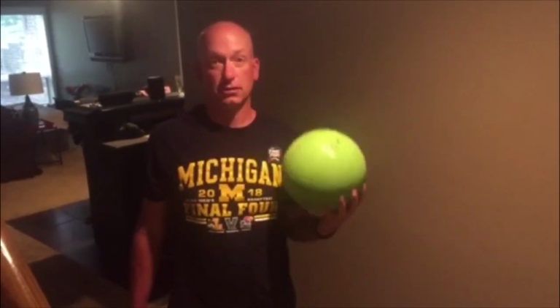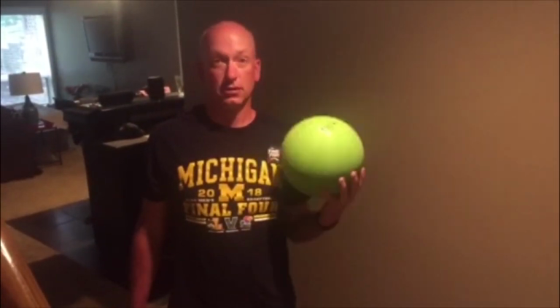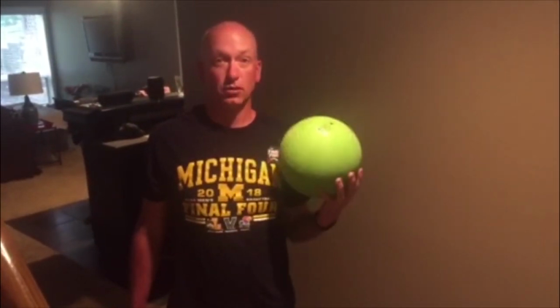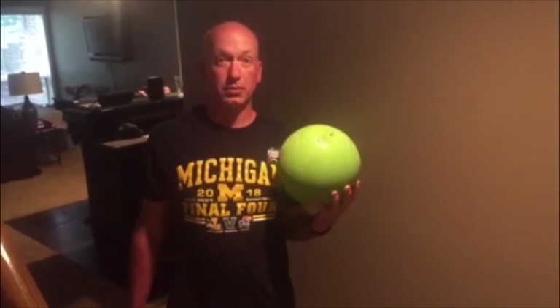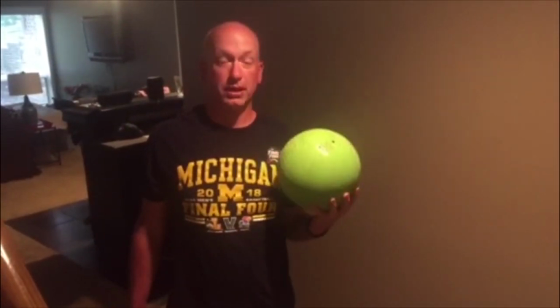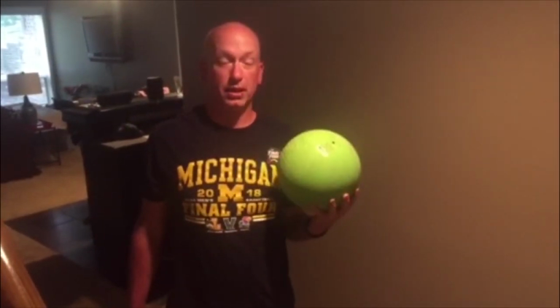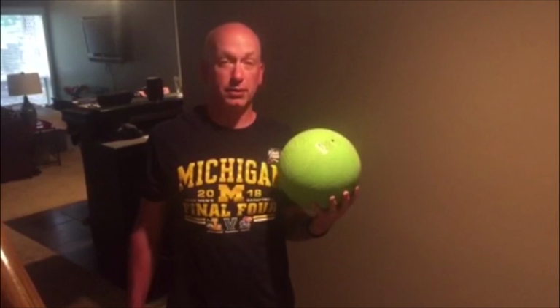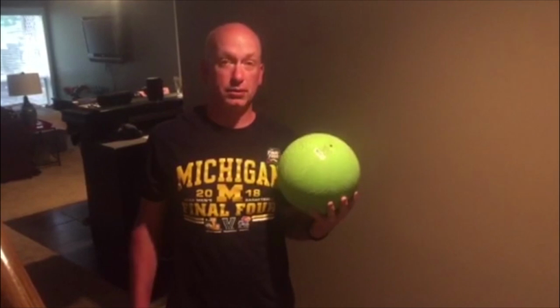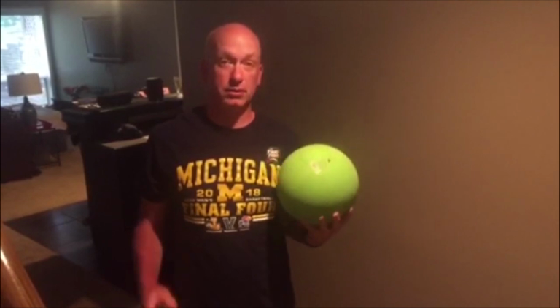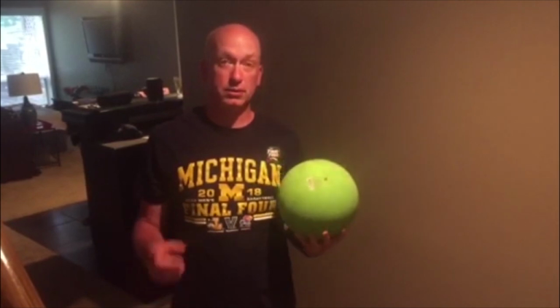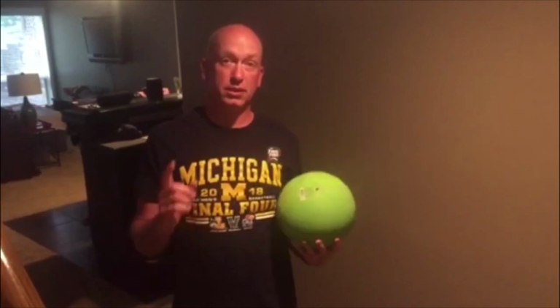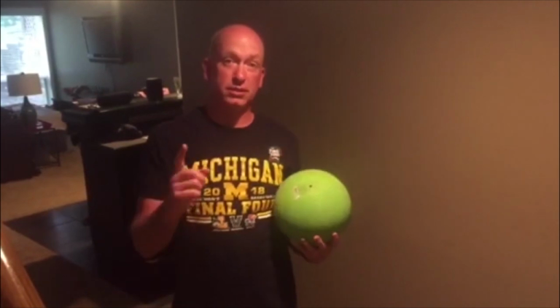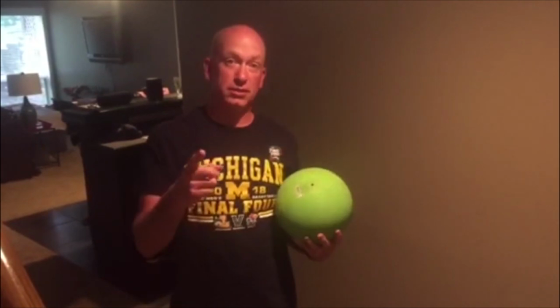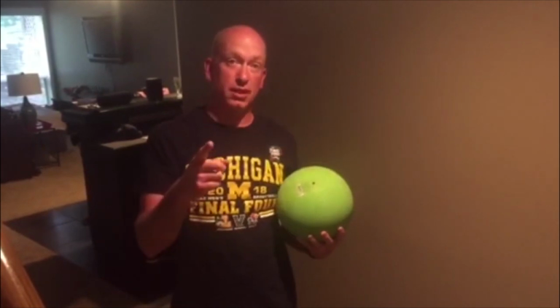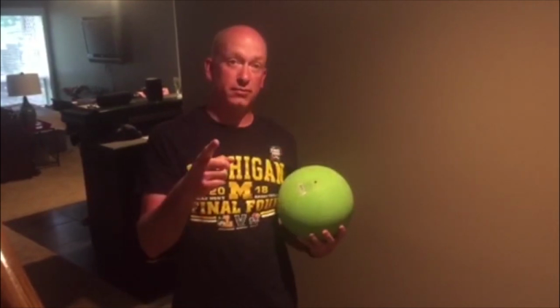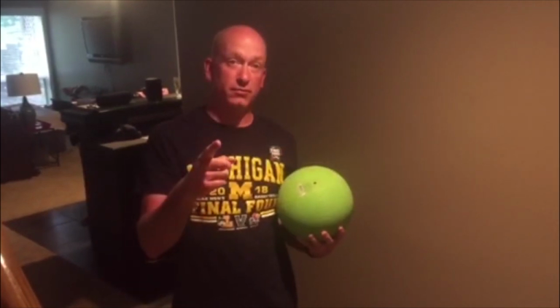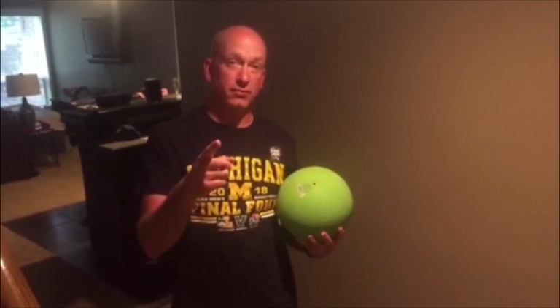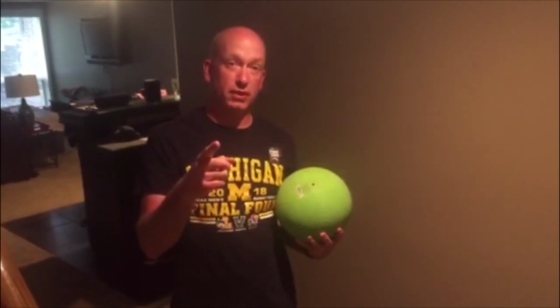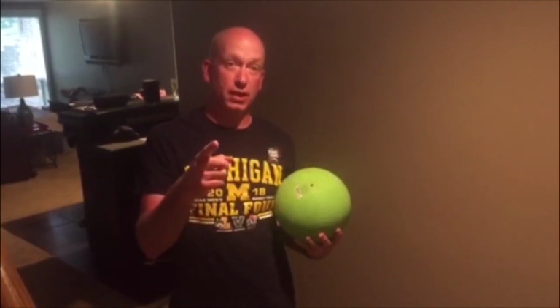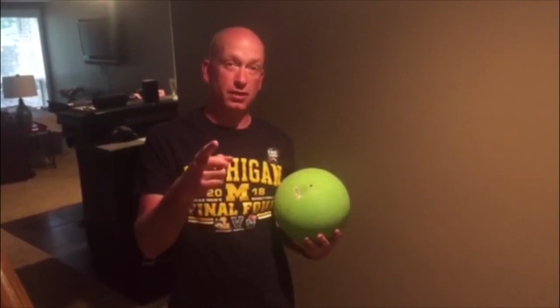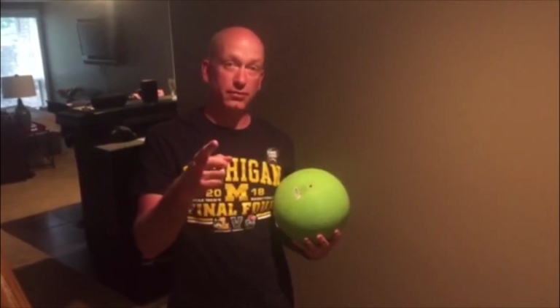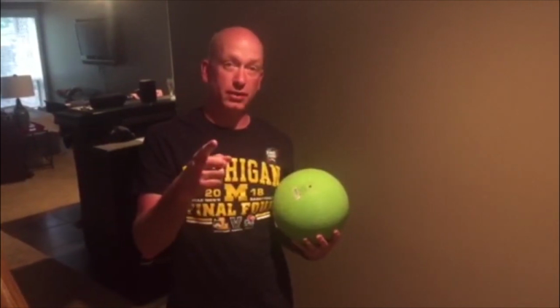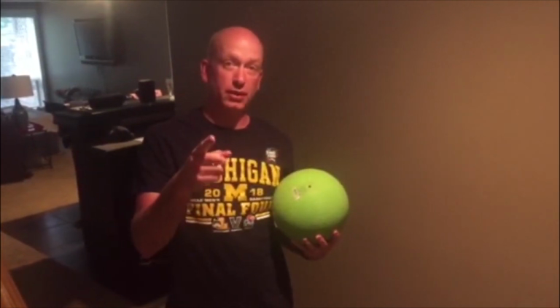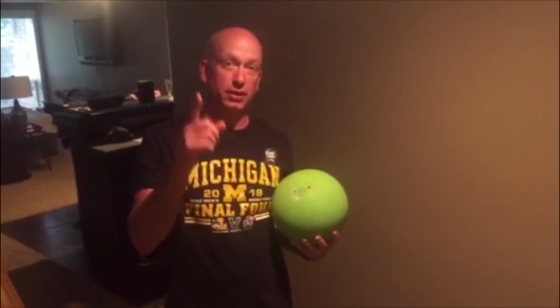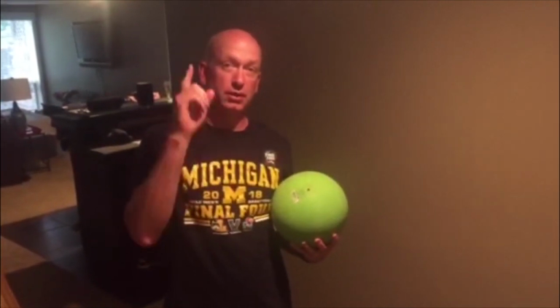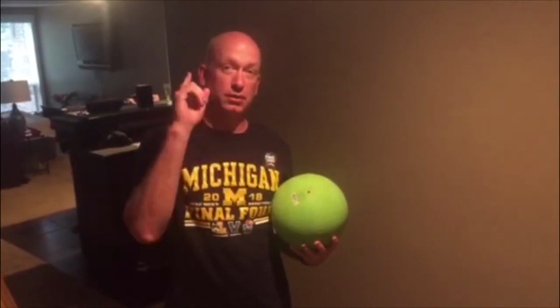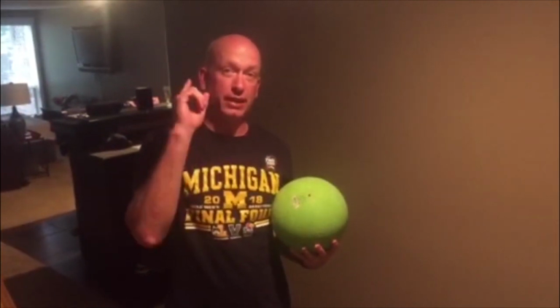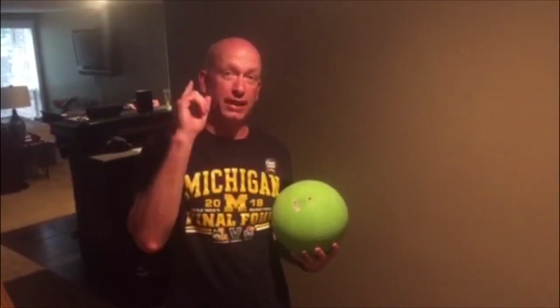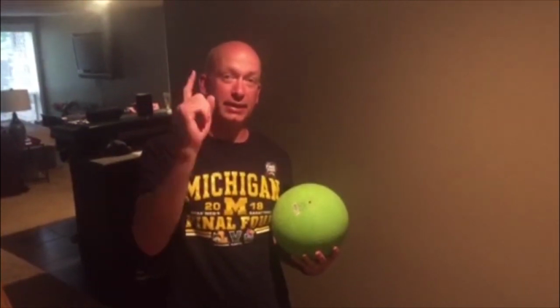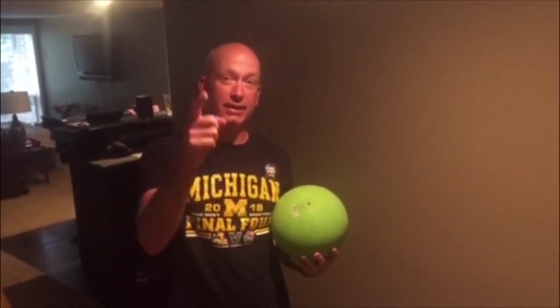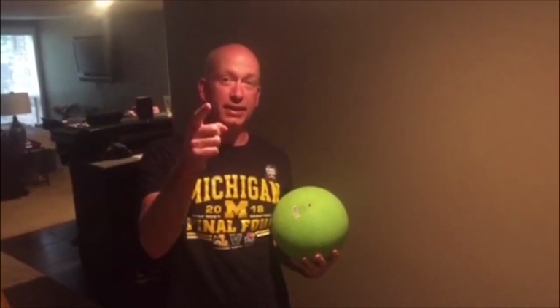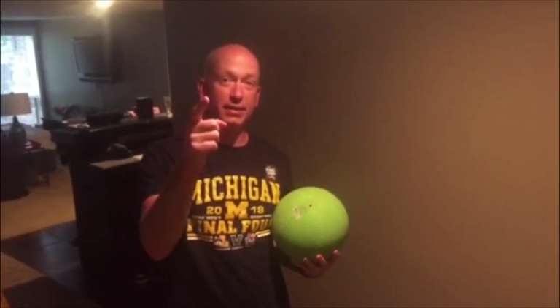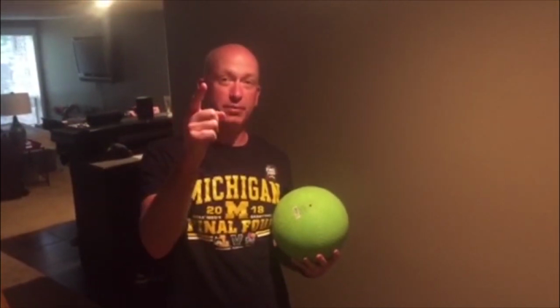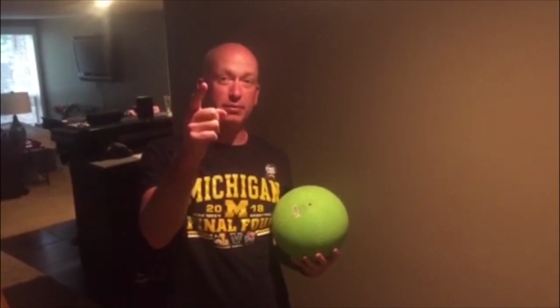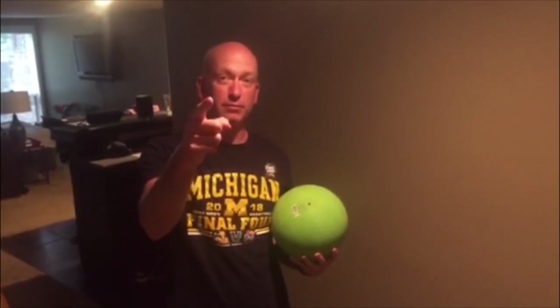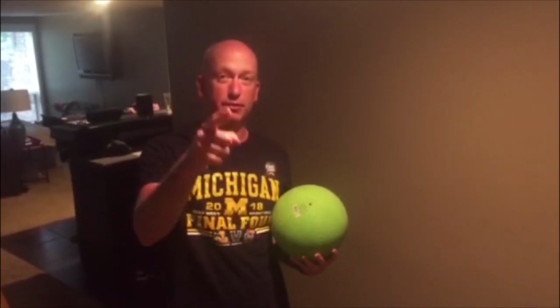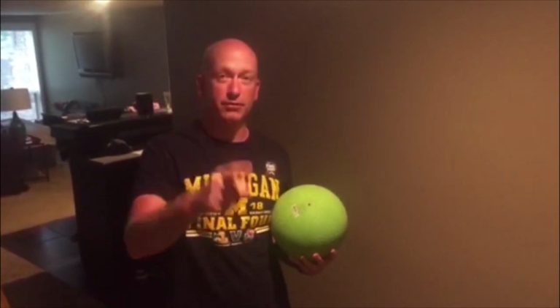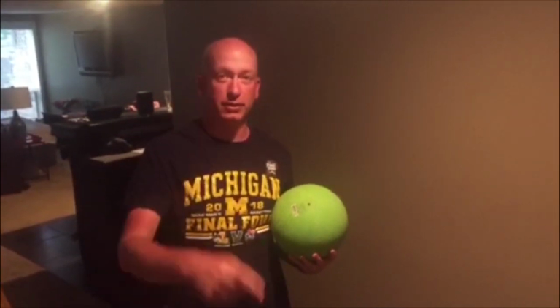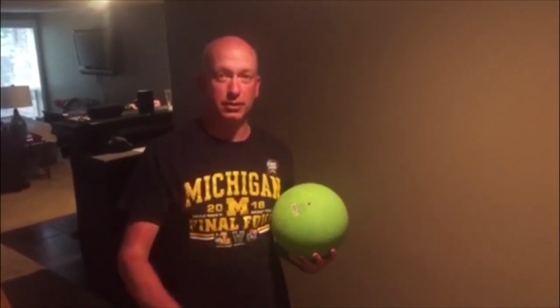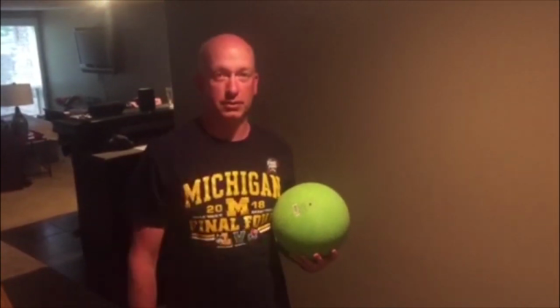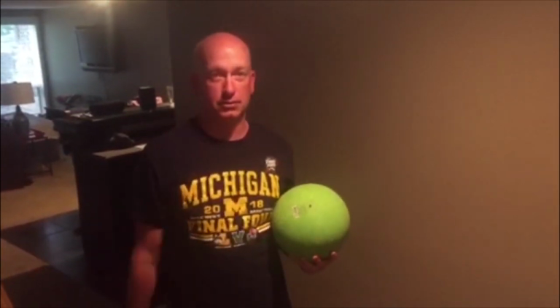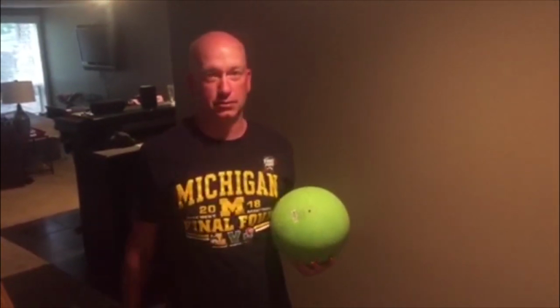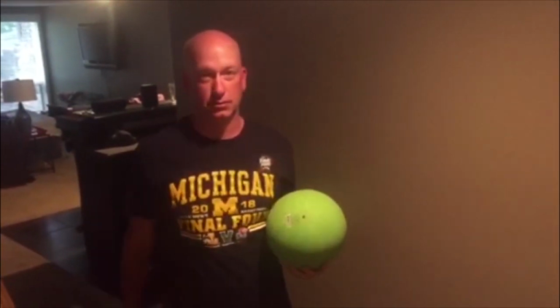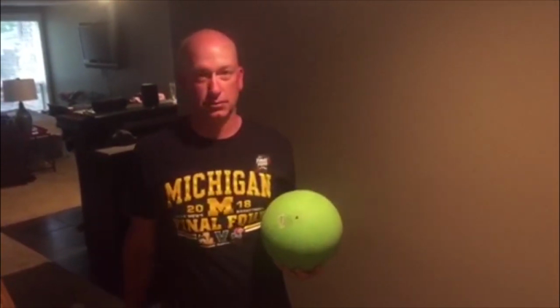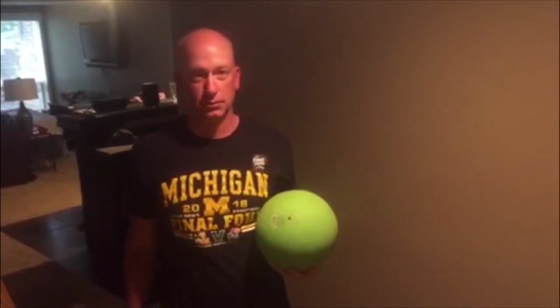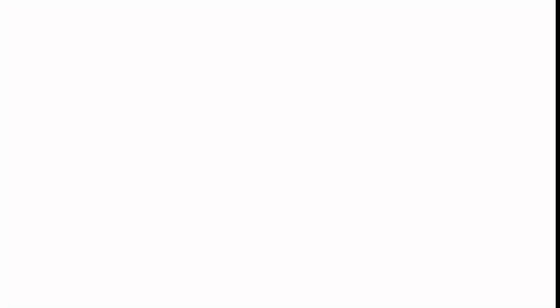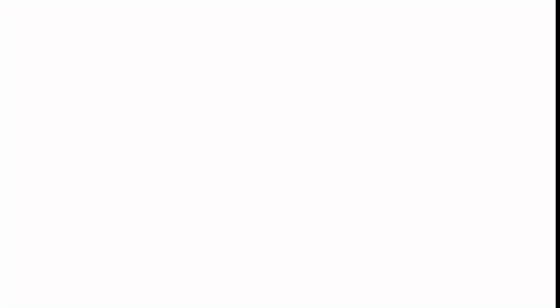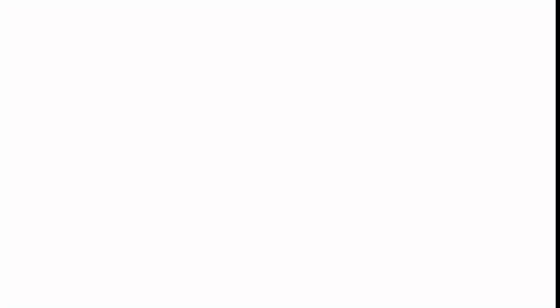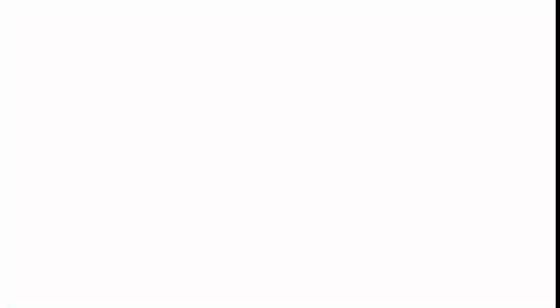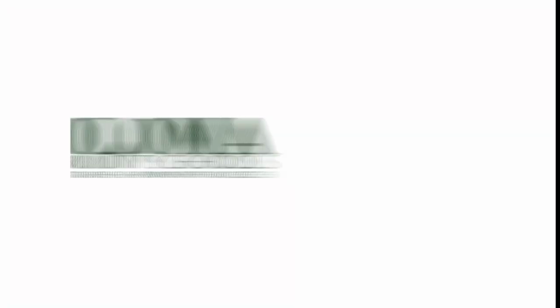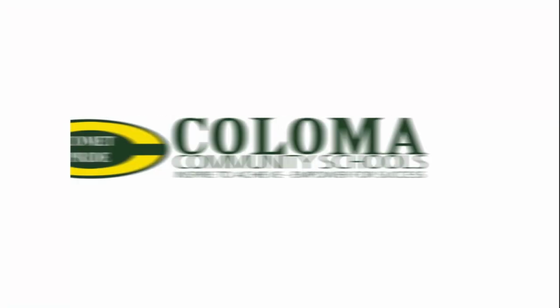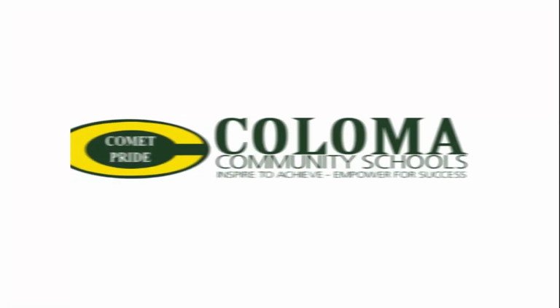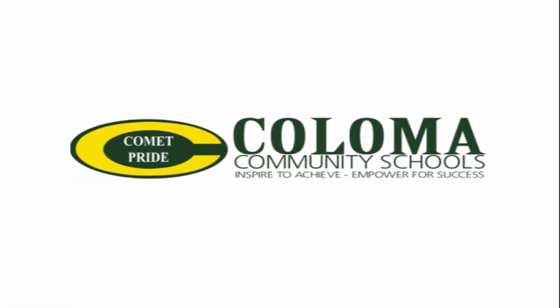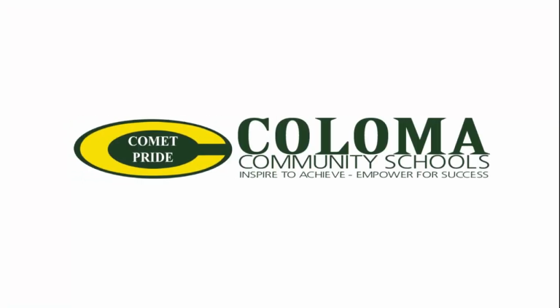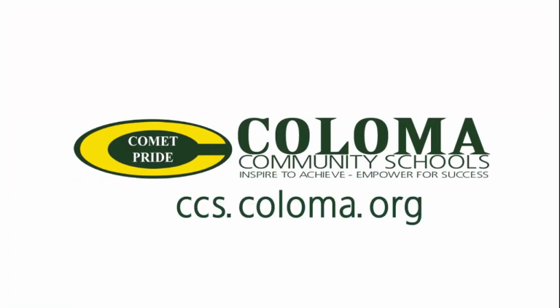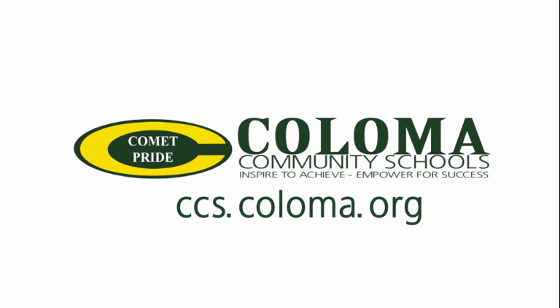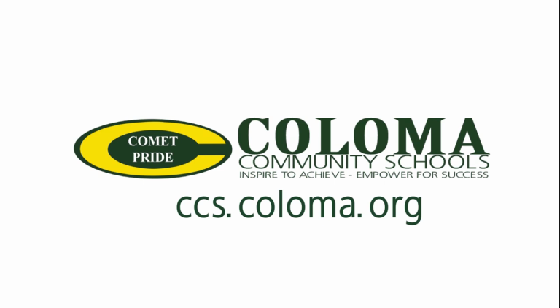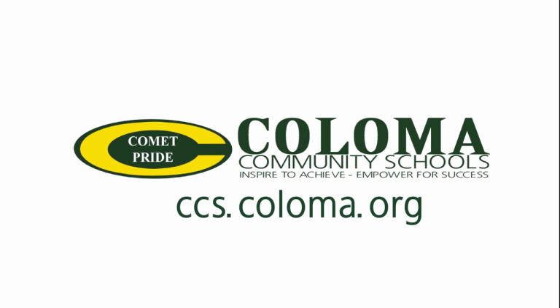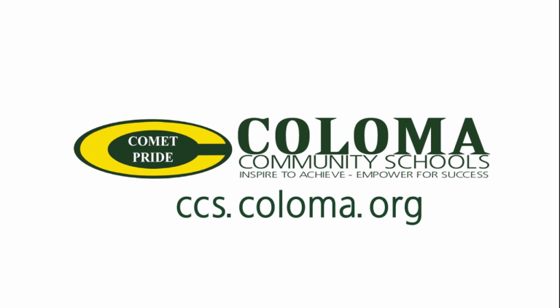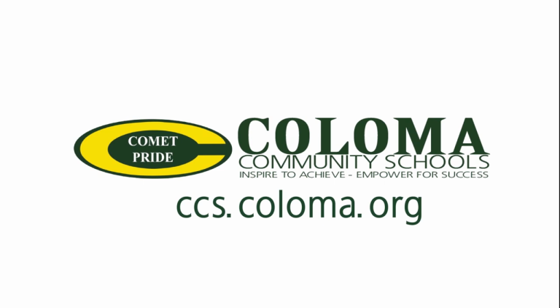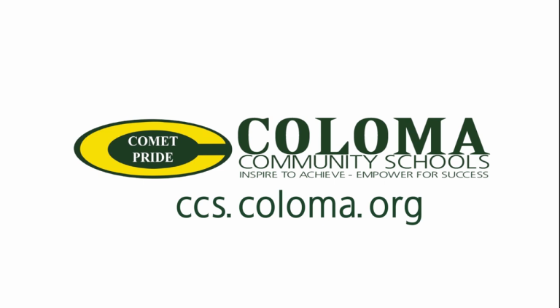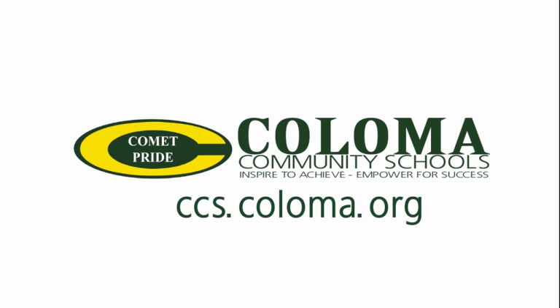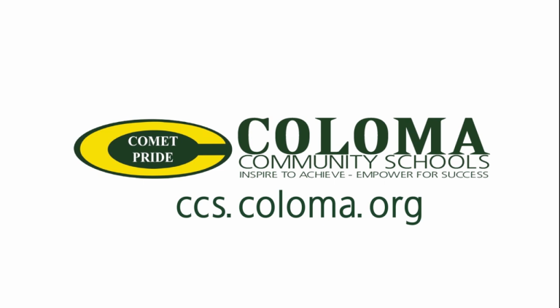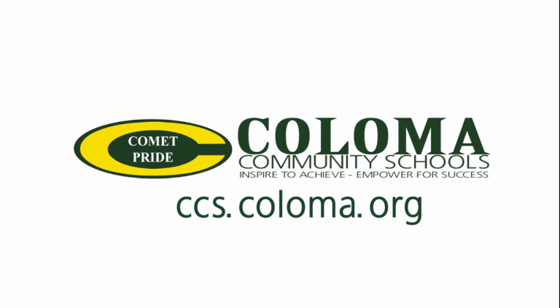Coloma Comets, stay safe, eat healthy, and keep moving. Bye!